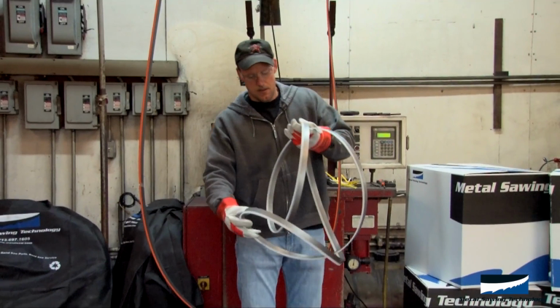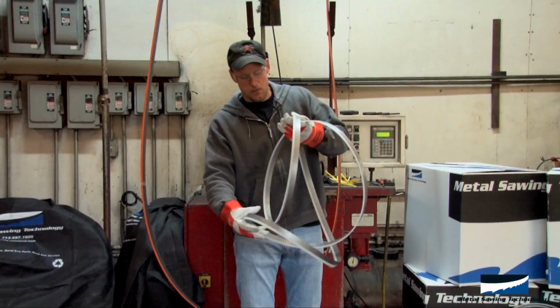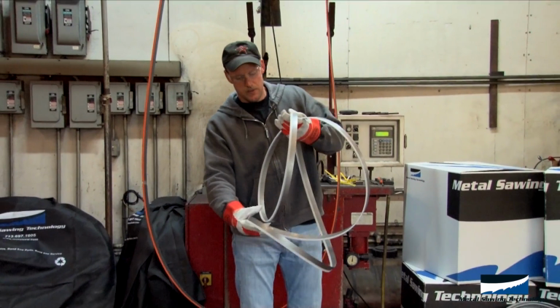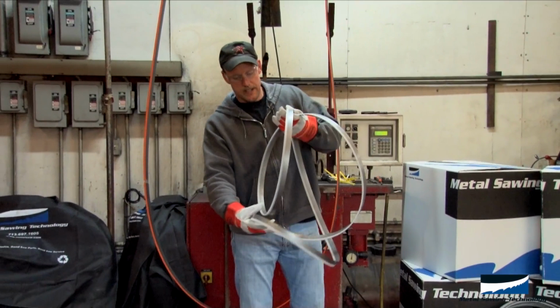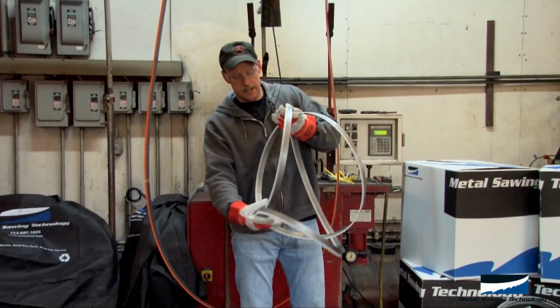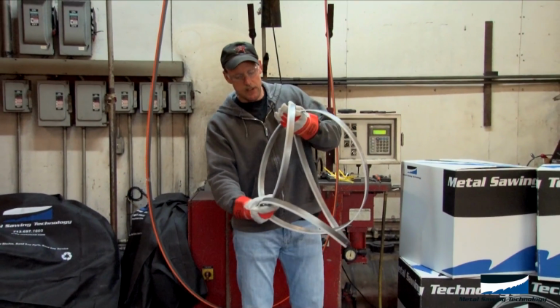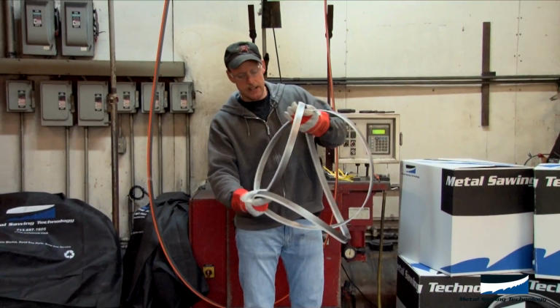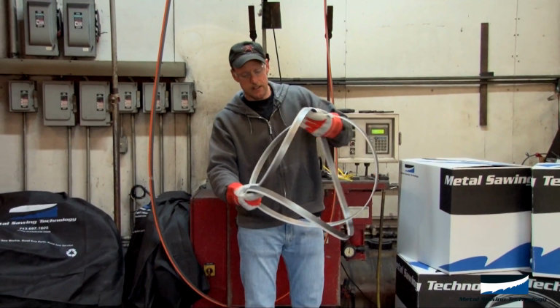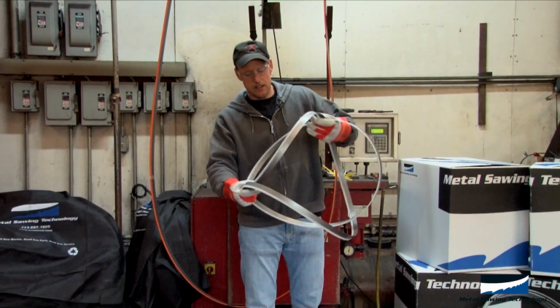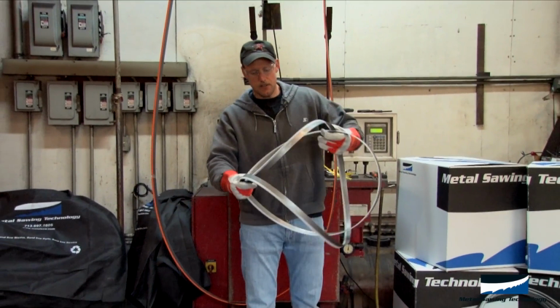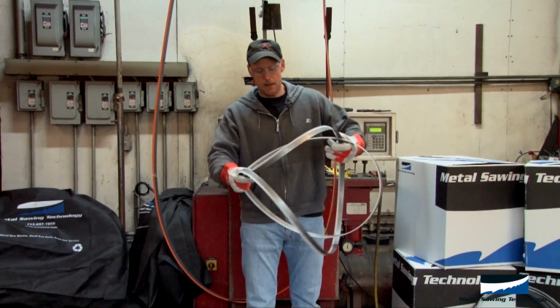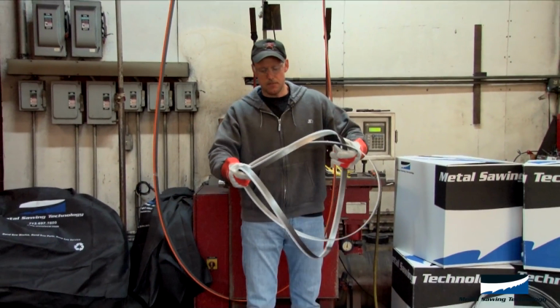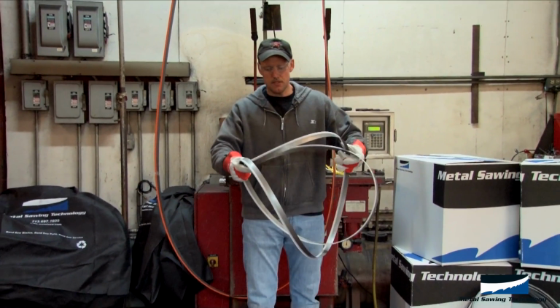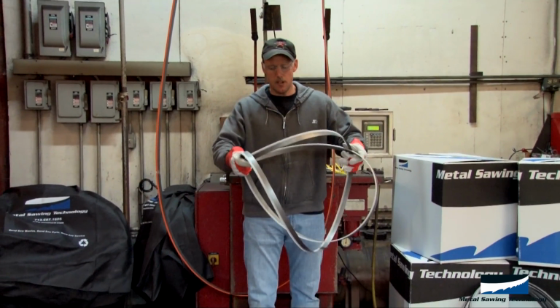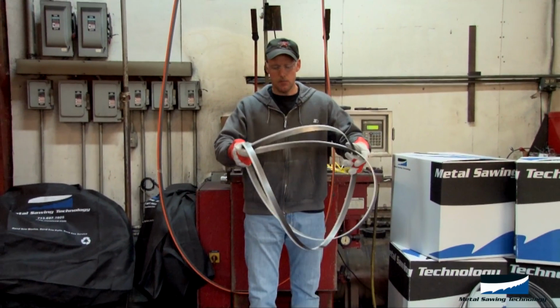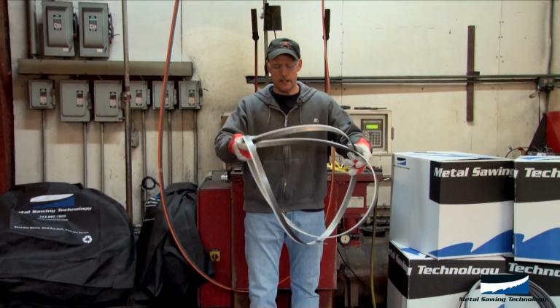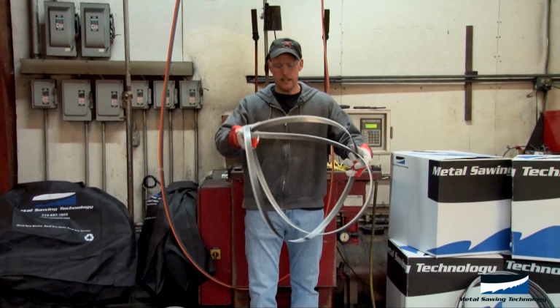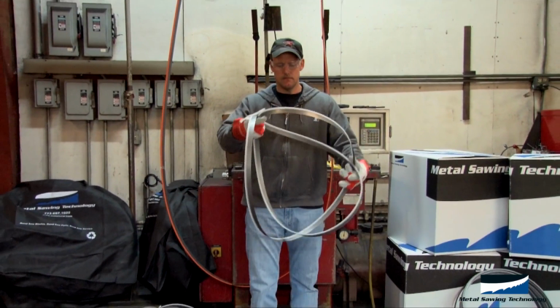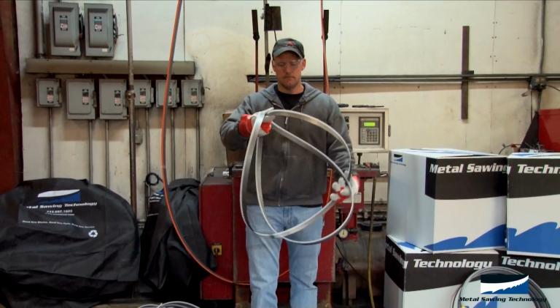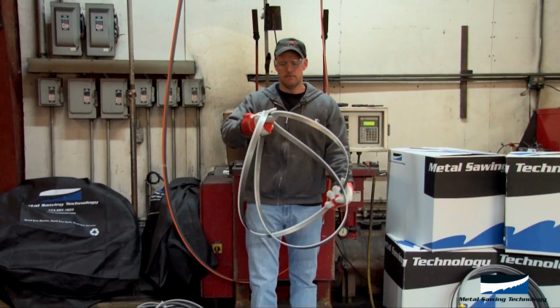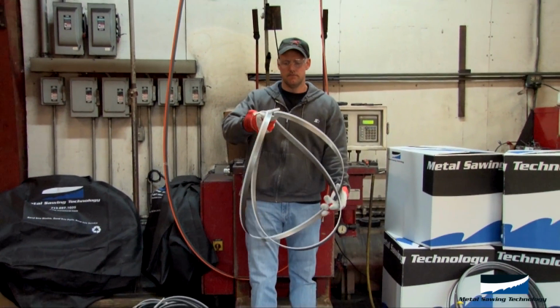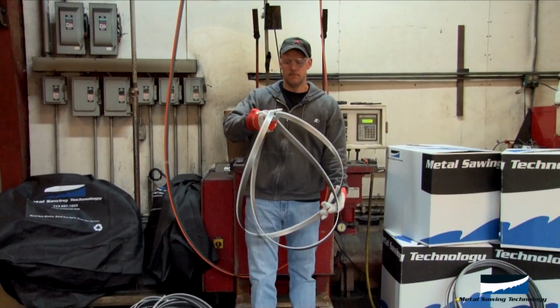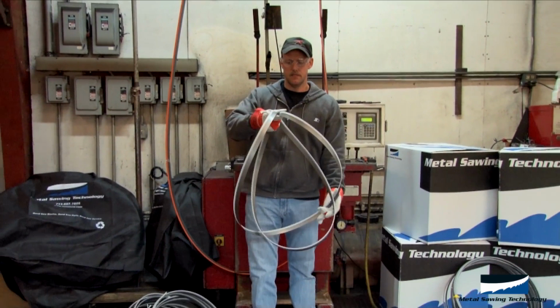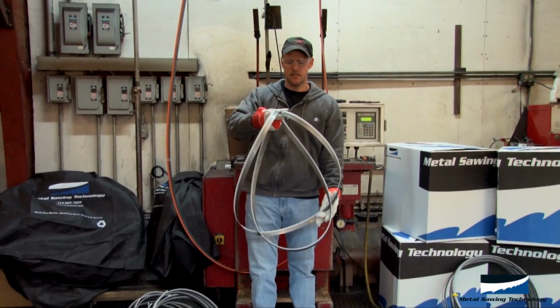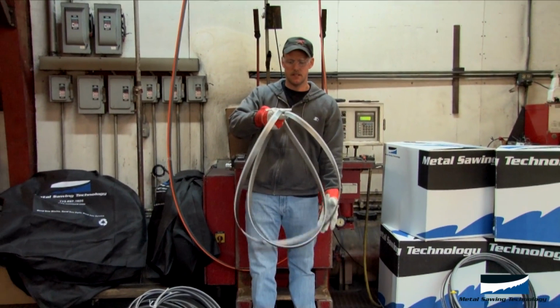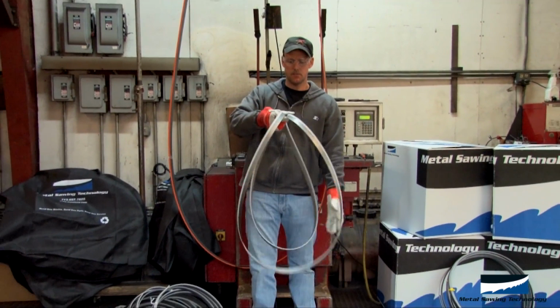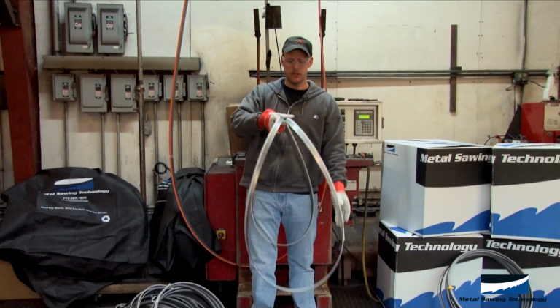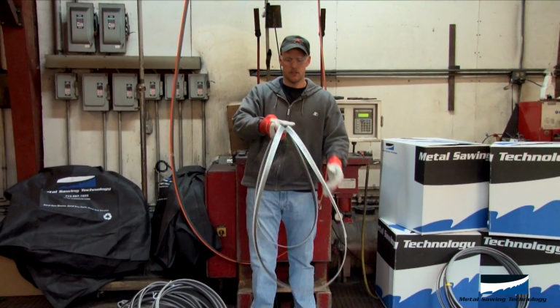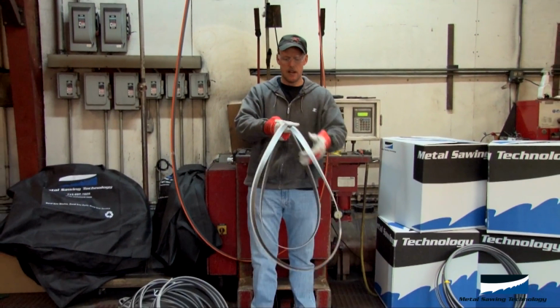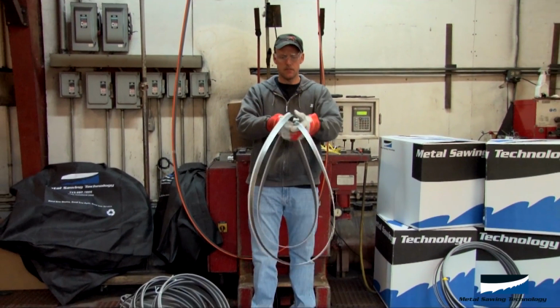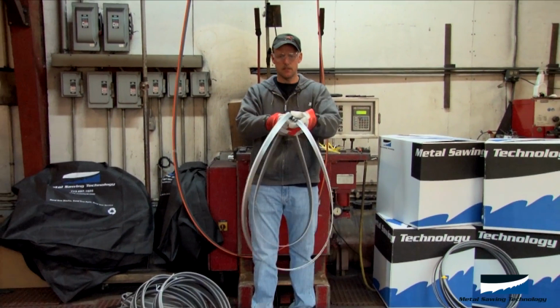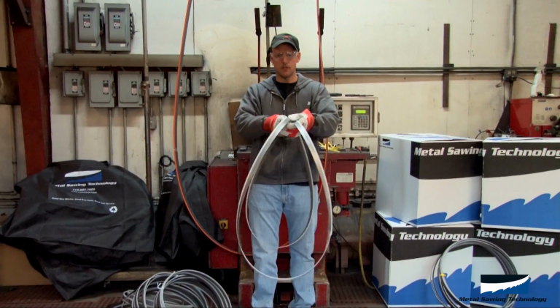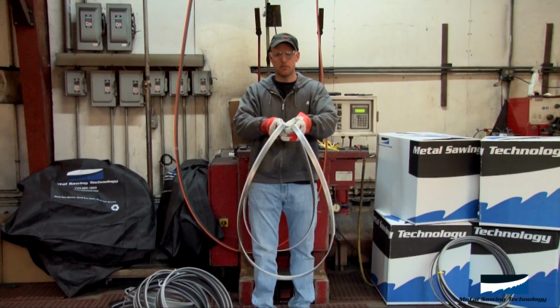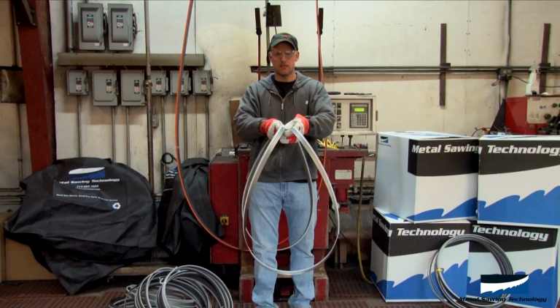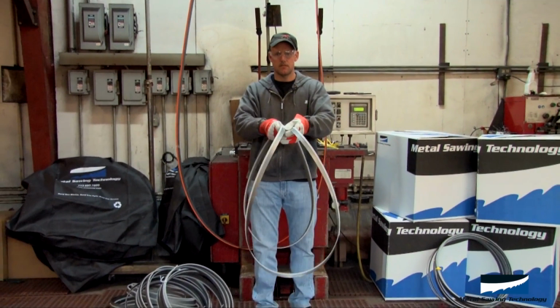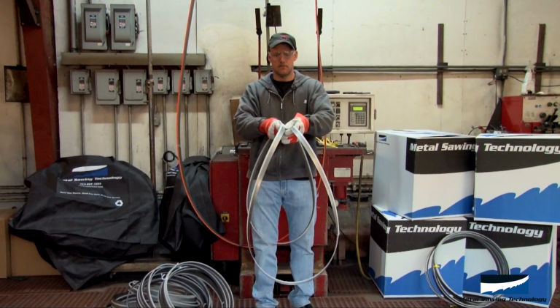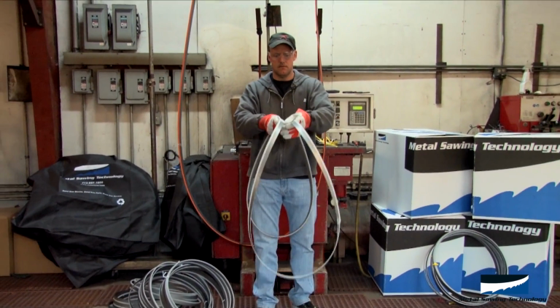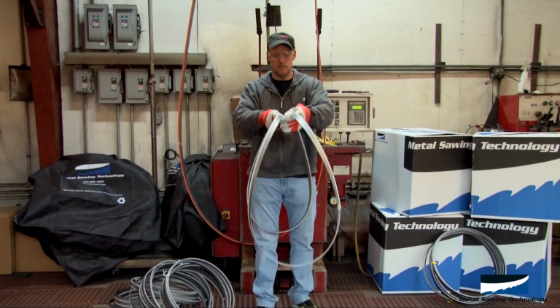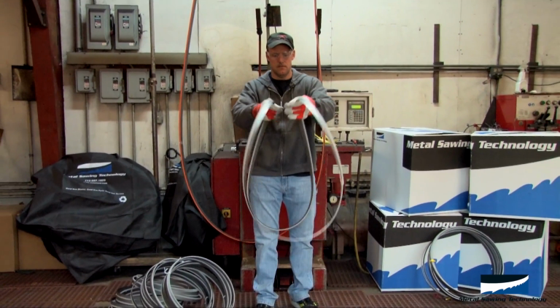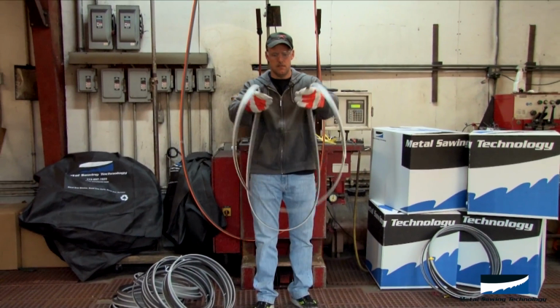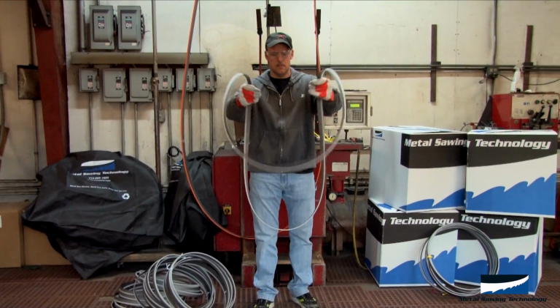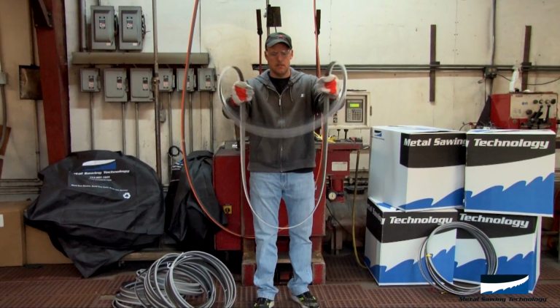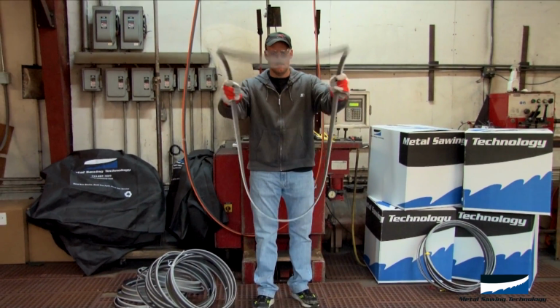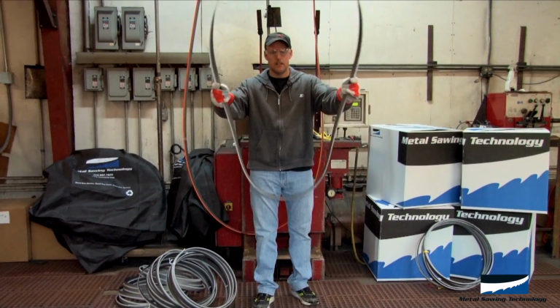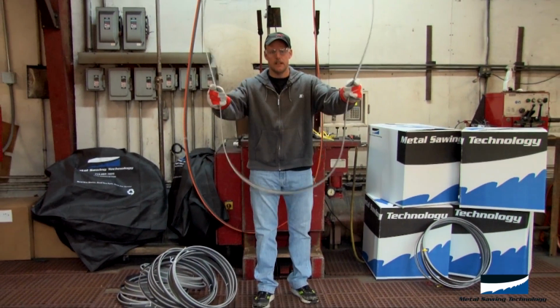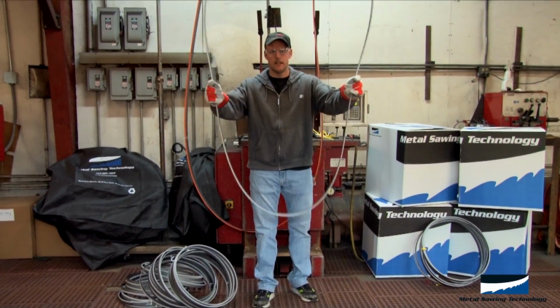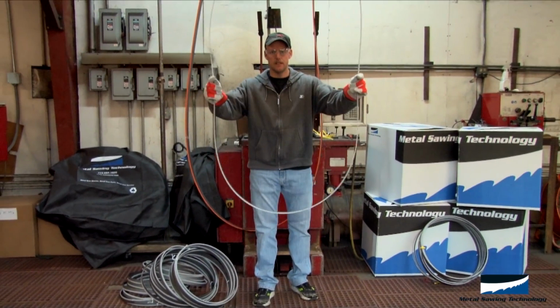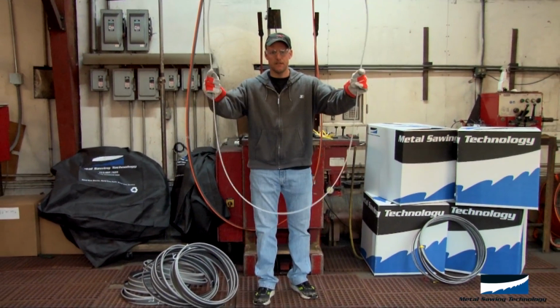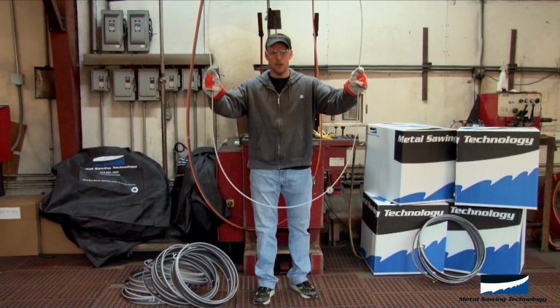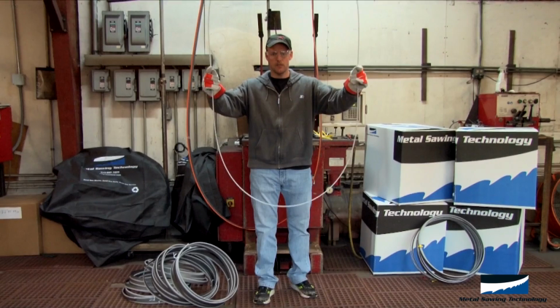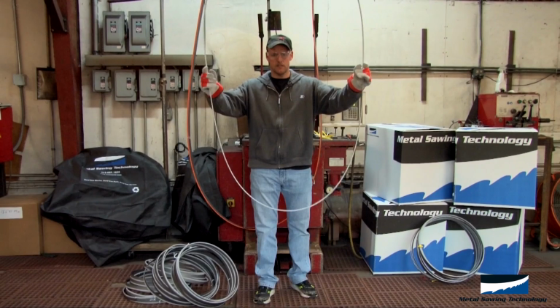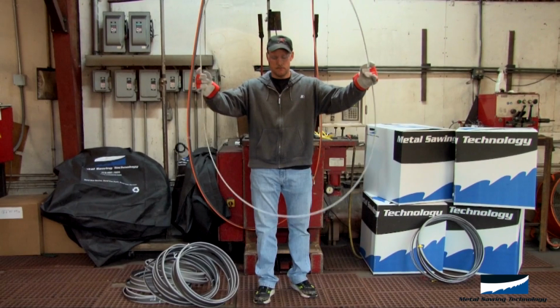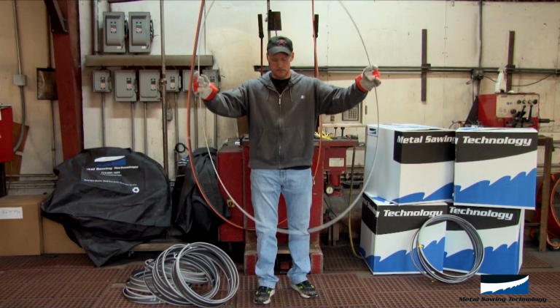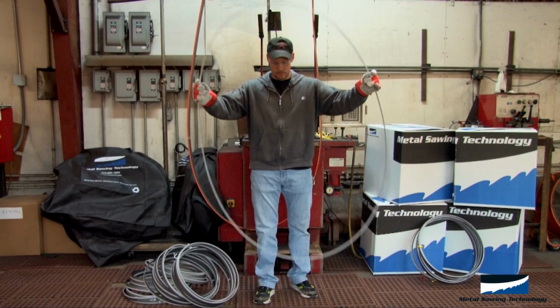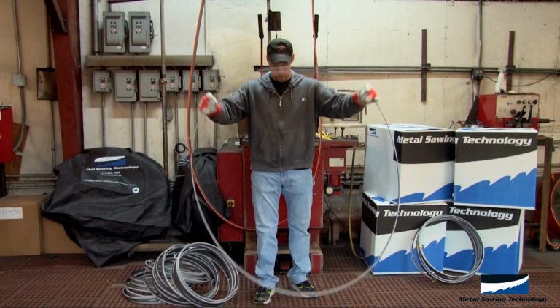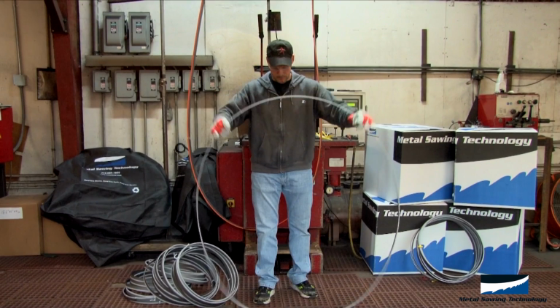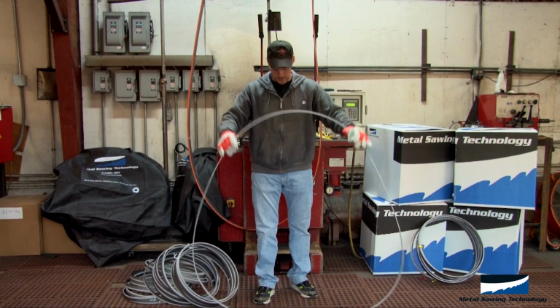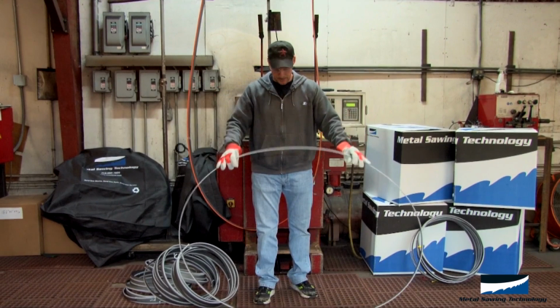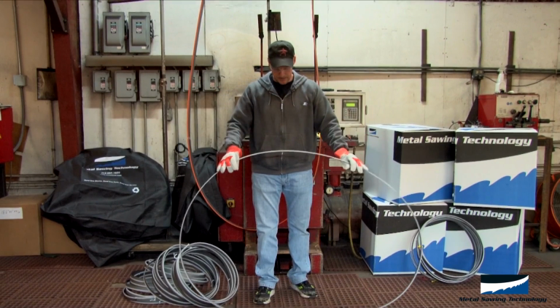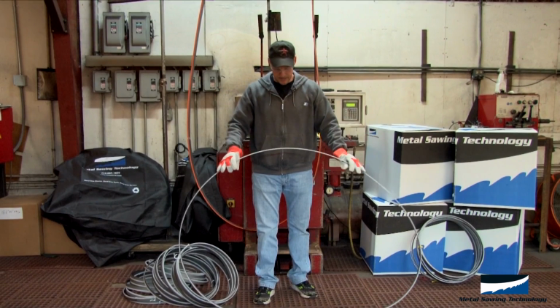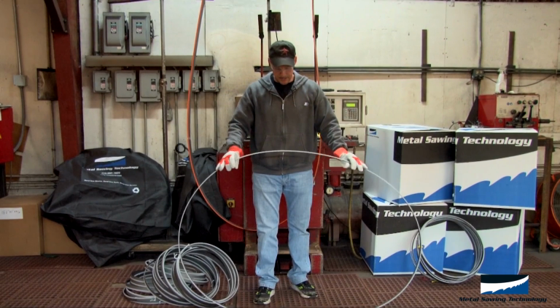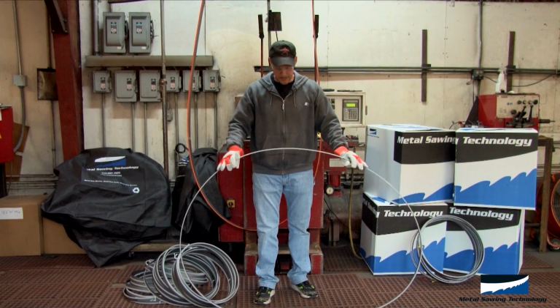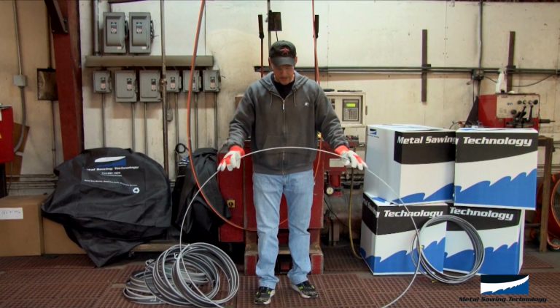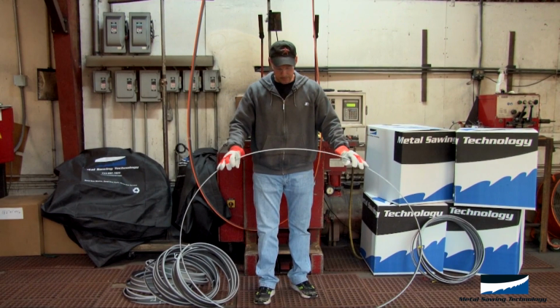When you get ready to unwrap the saw blade, you simply grab the loops and unfold it, then set it down.